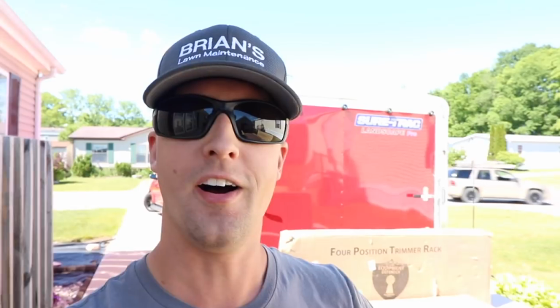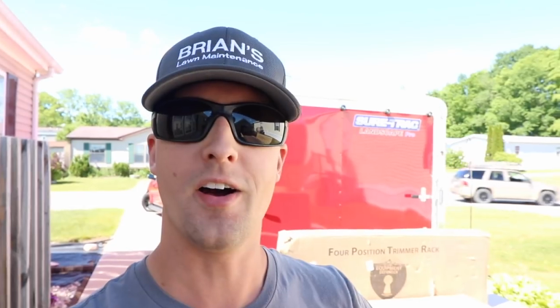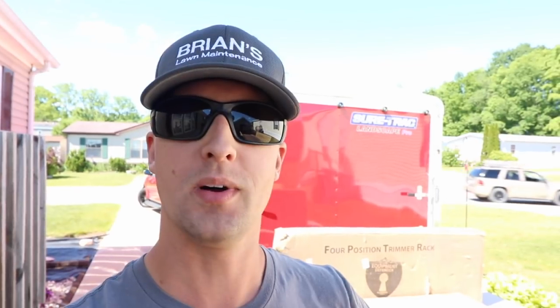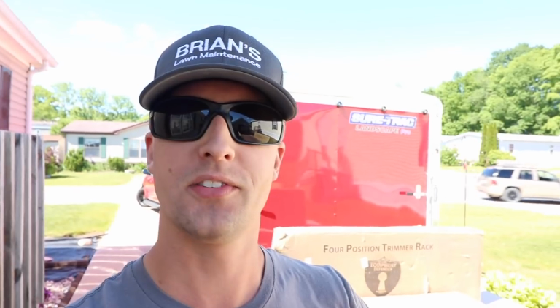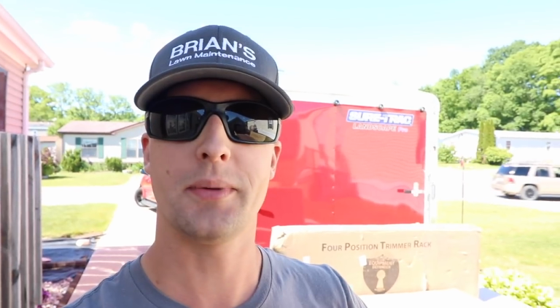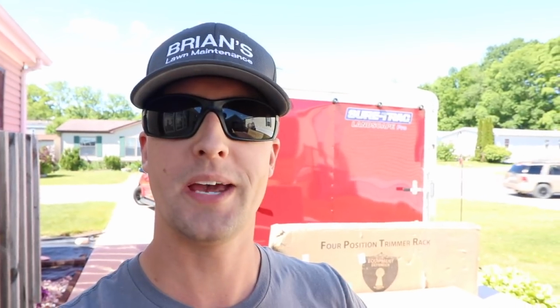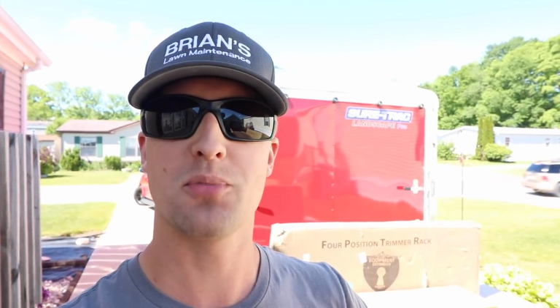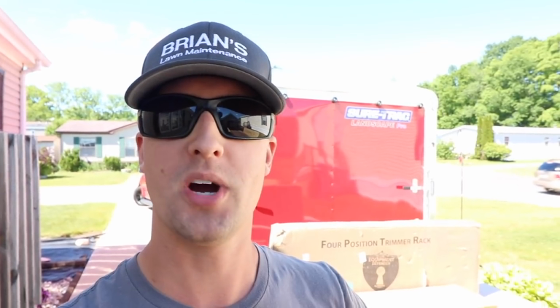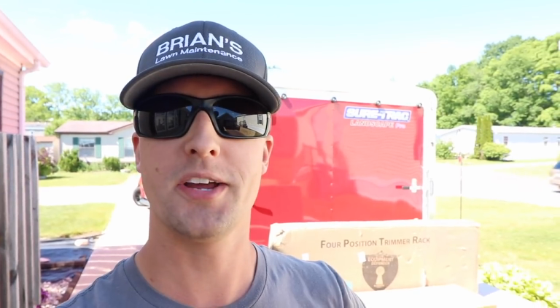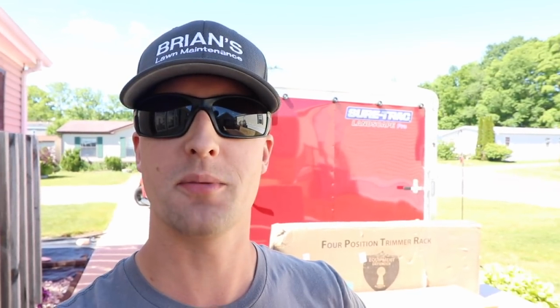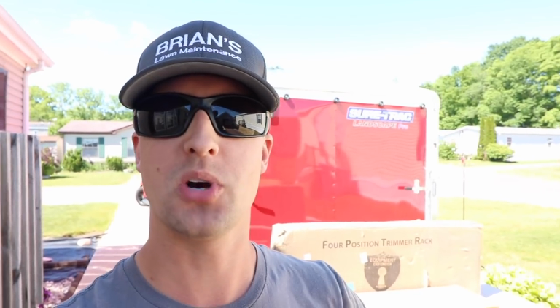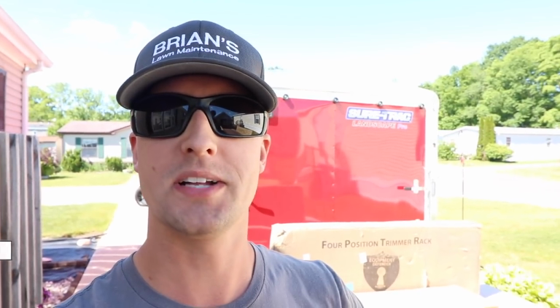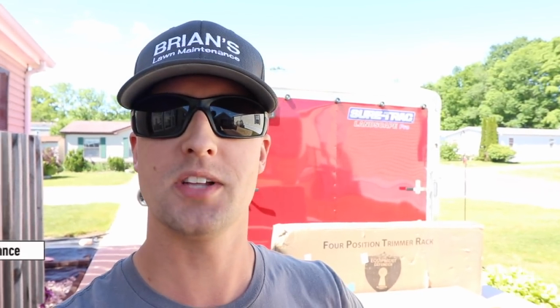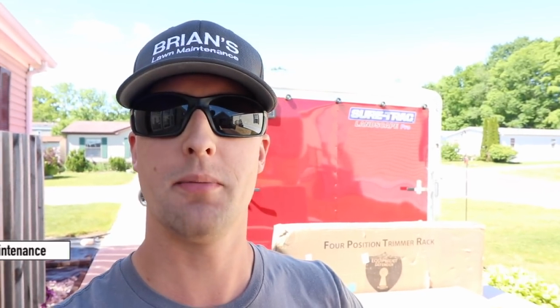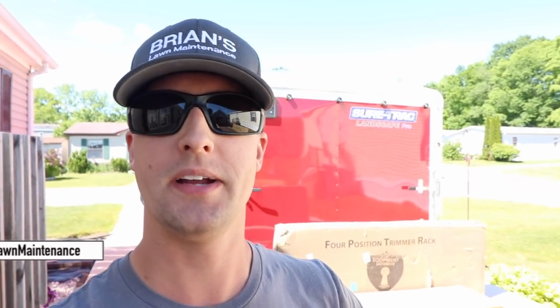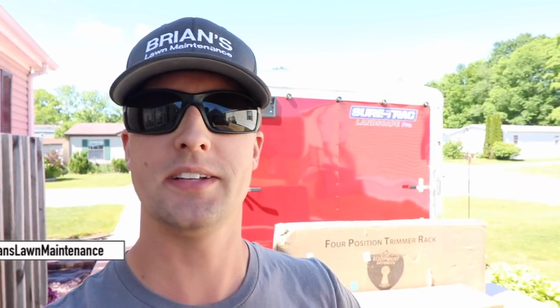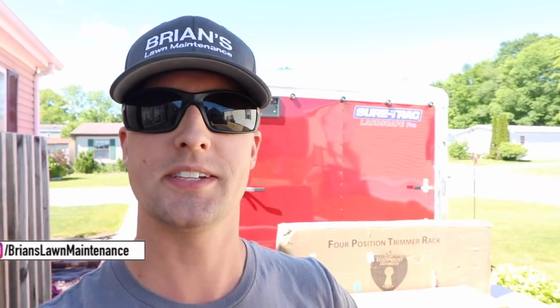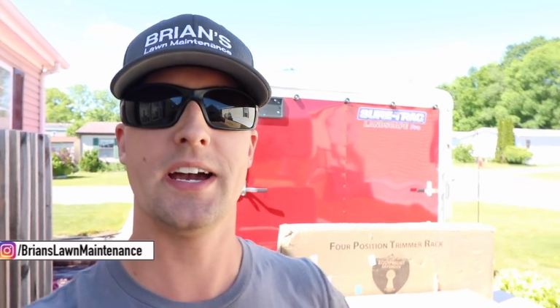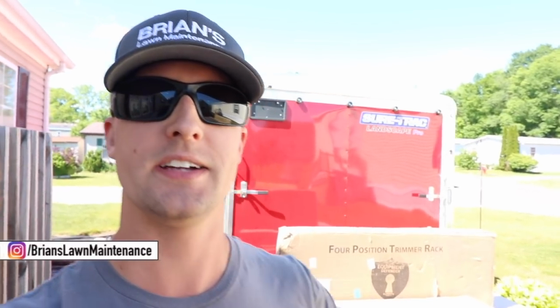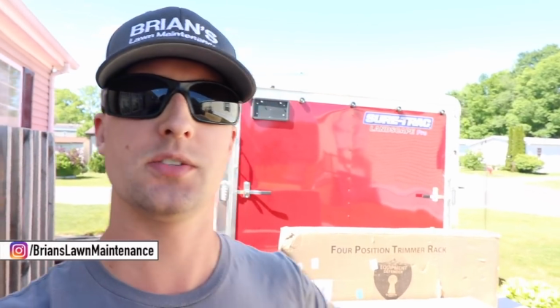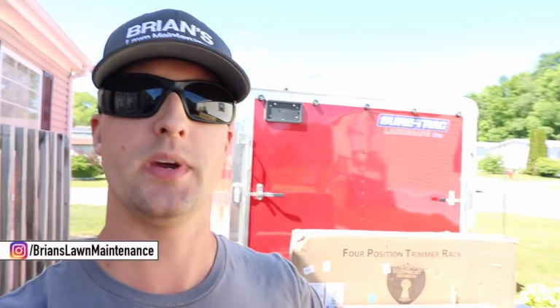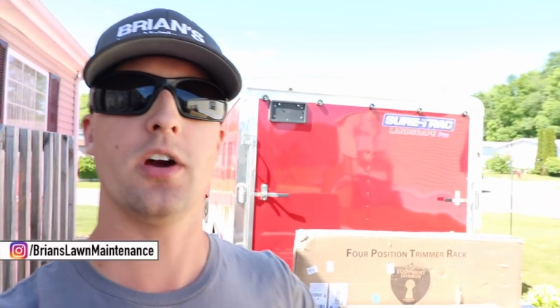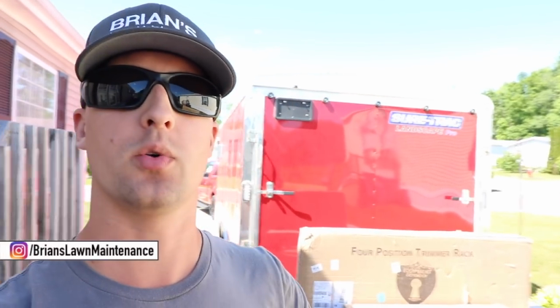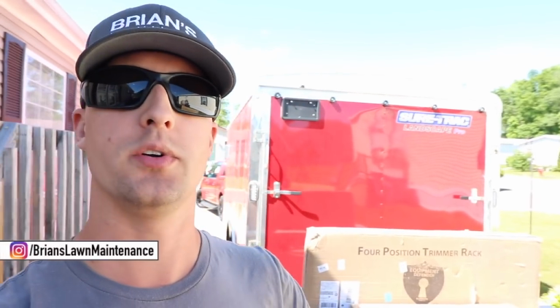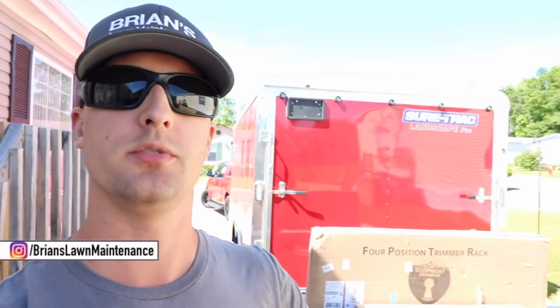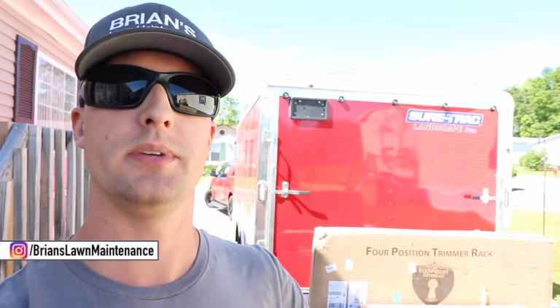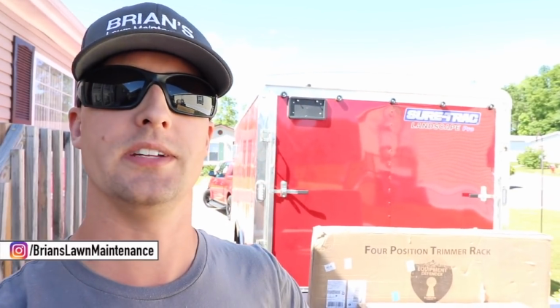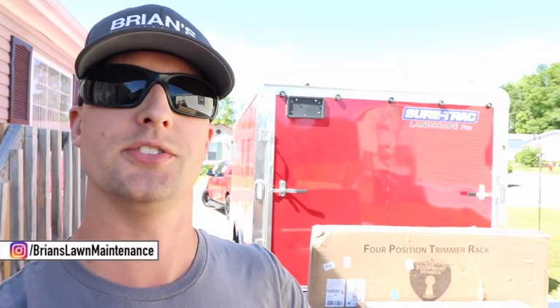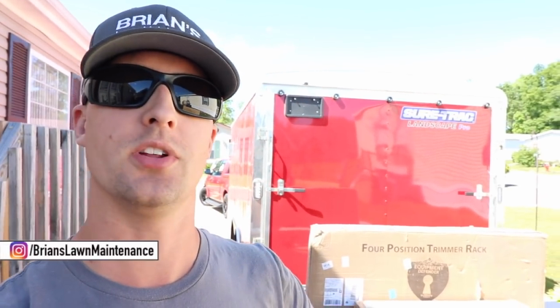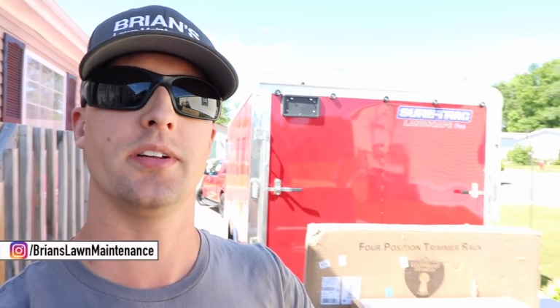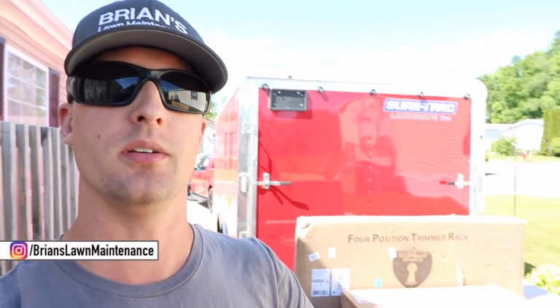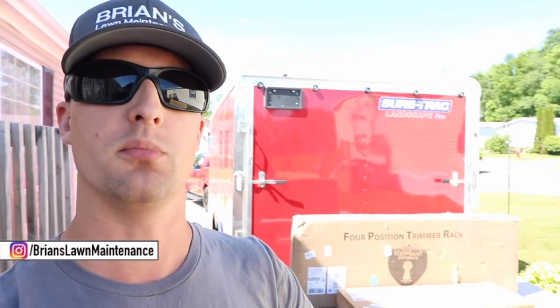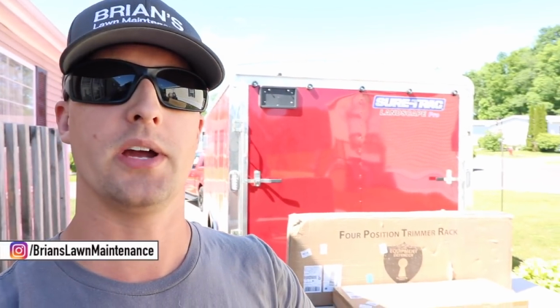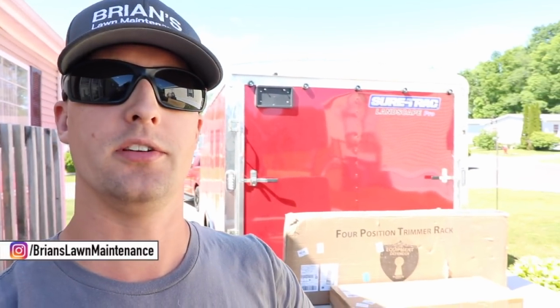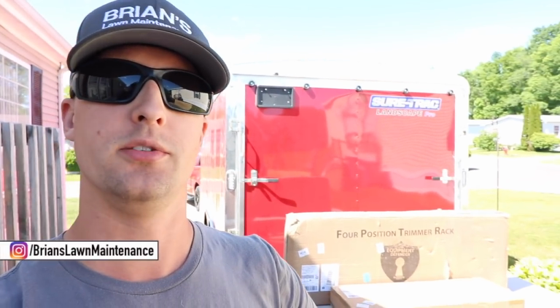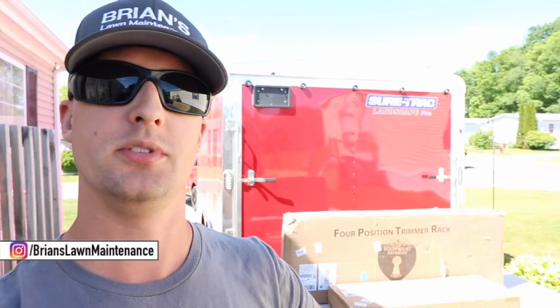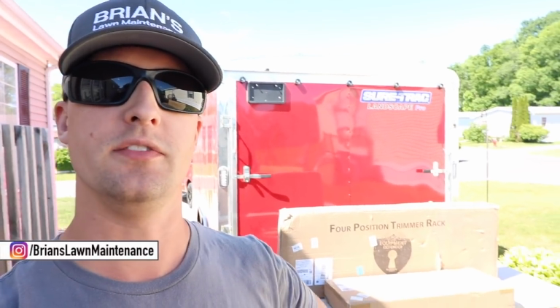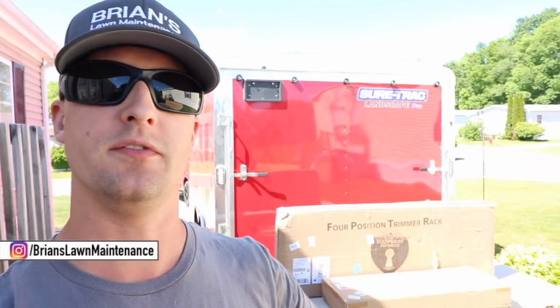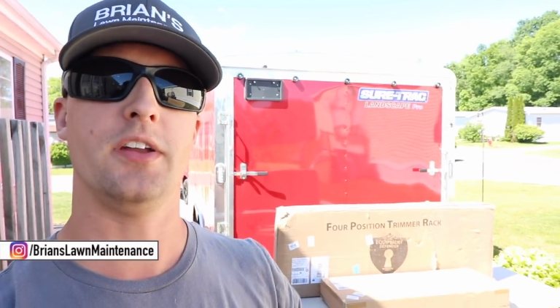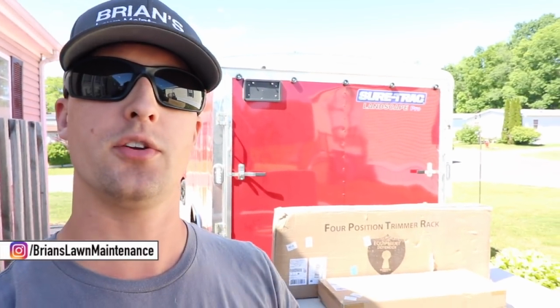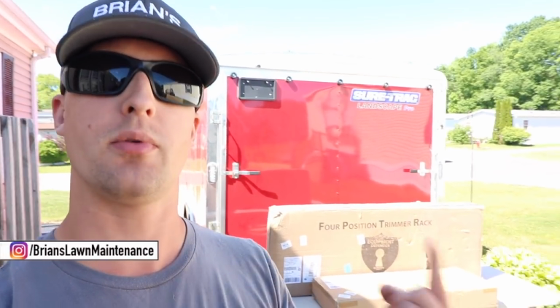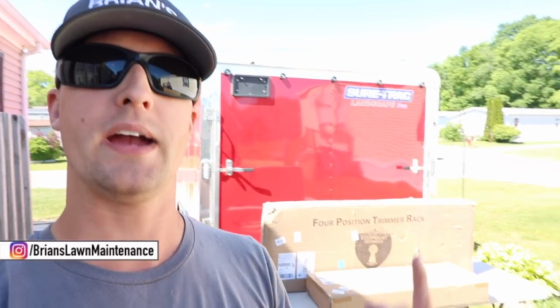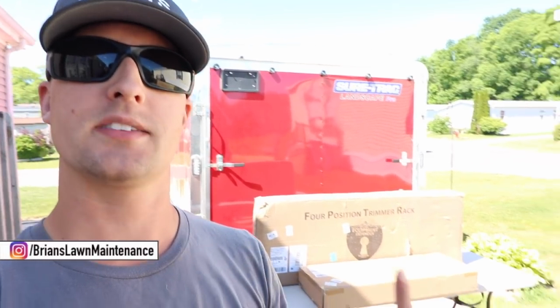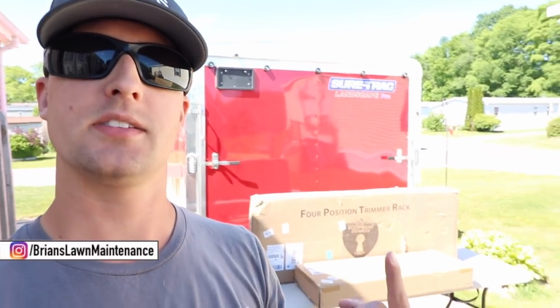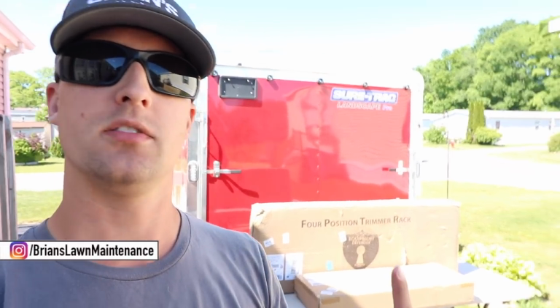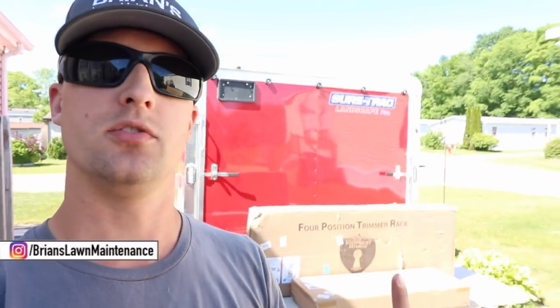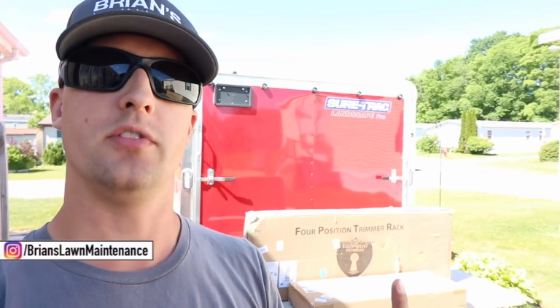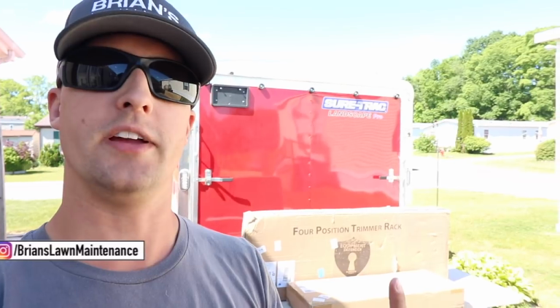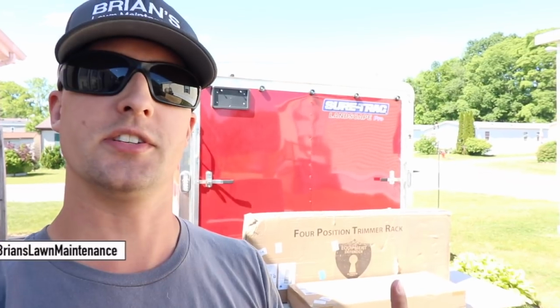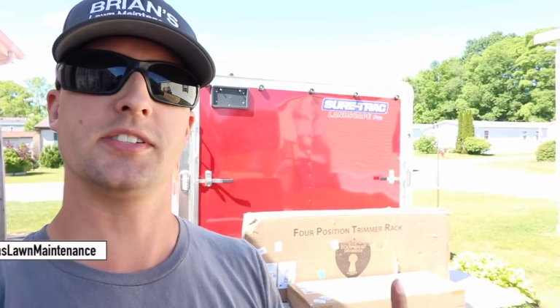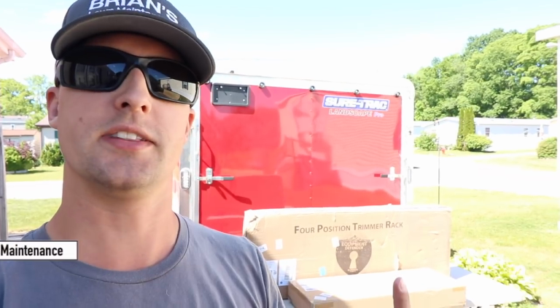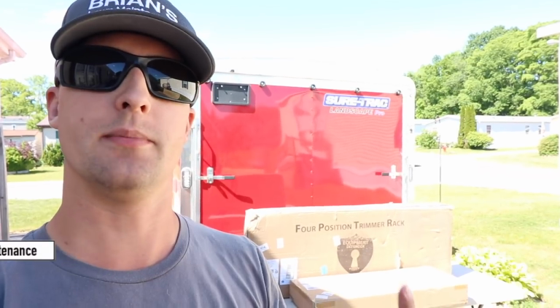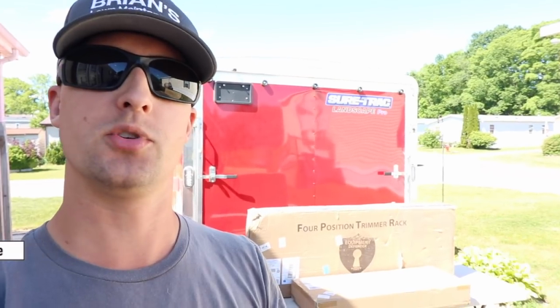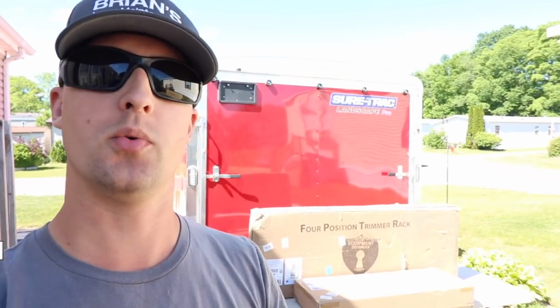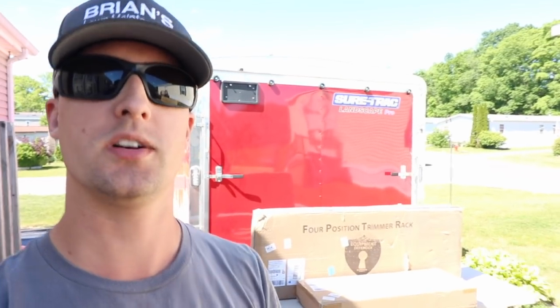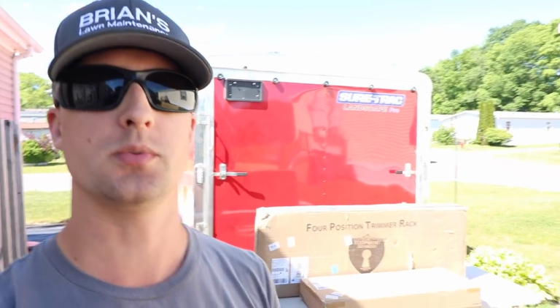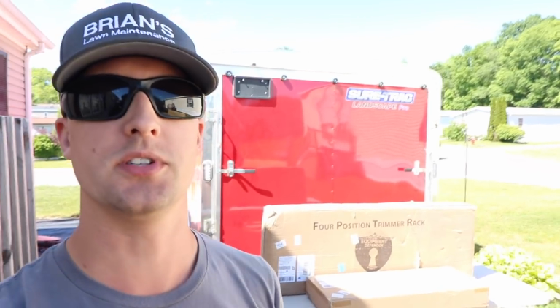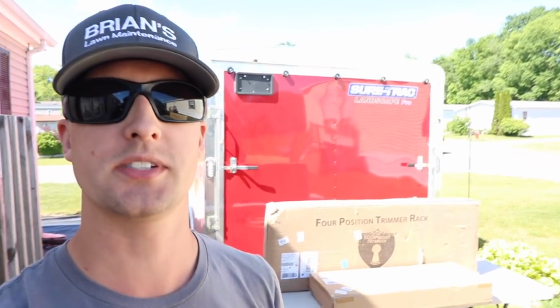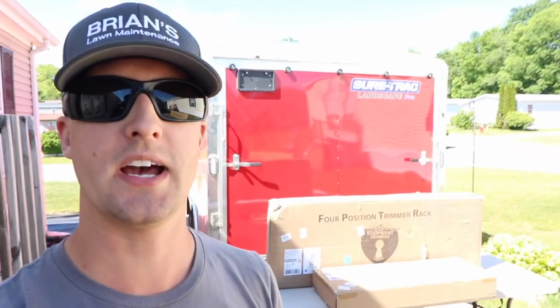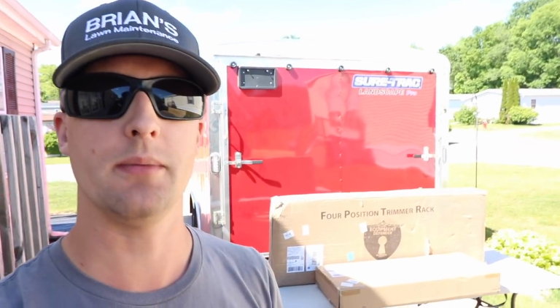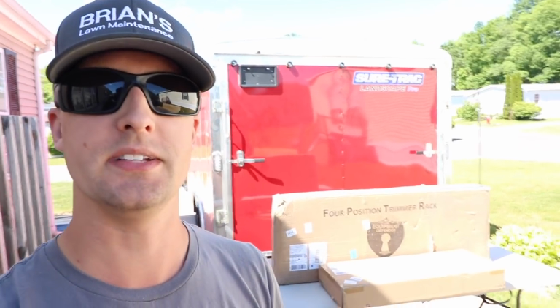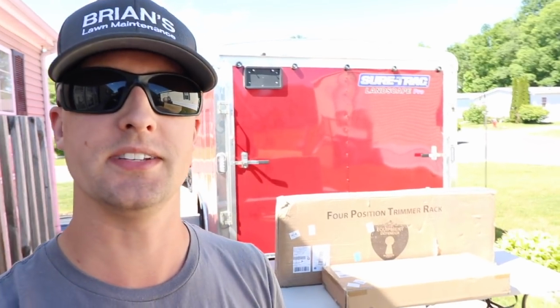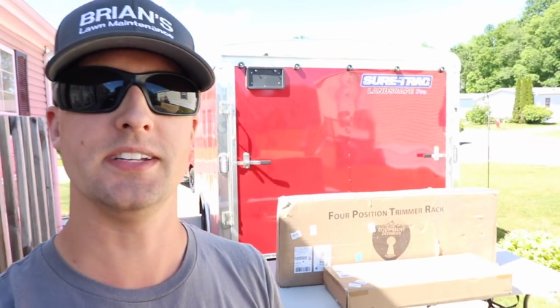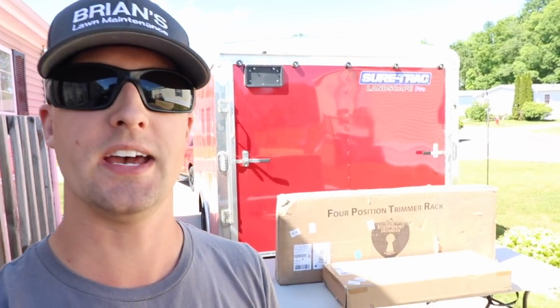All right, what's up gang? Brian here, Brian's Lawn Maintenance. We are going to be installing the brand new Defender Racks. They just sent them to us — we just got them in today.